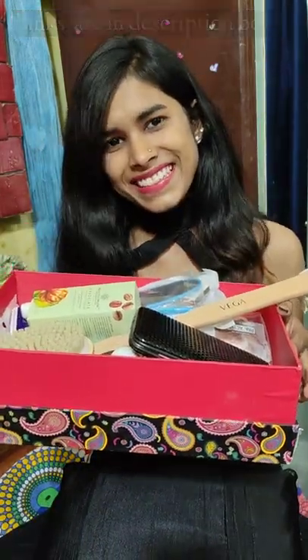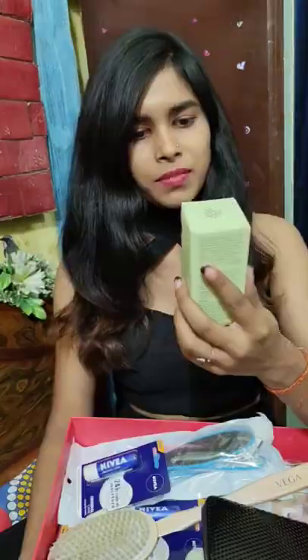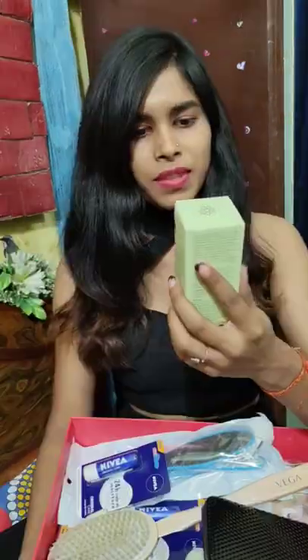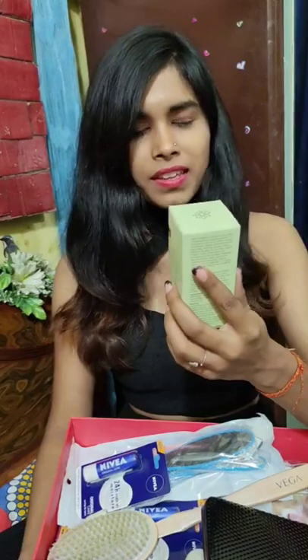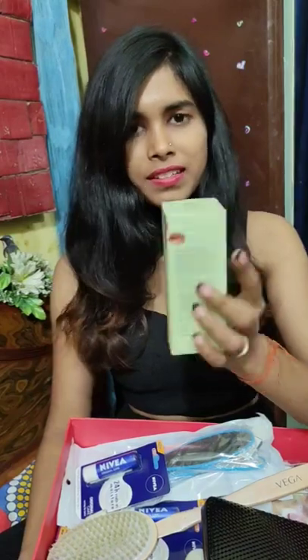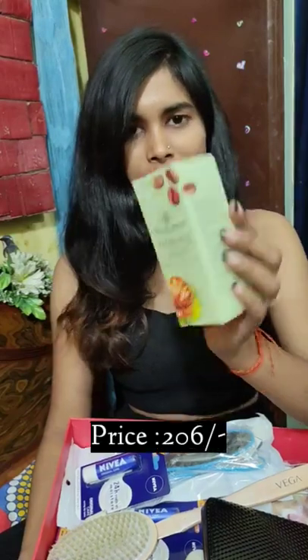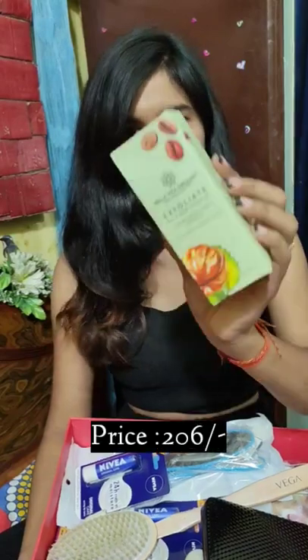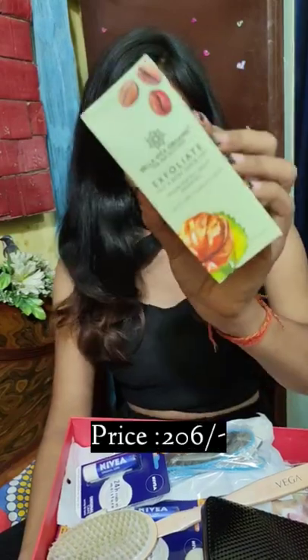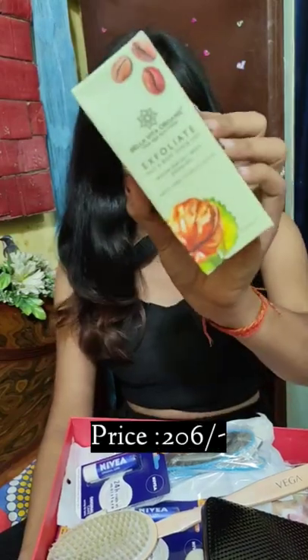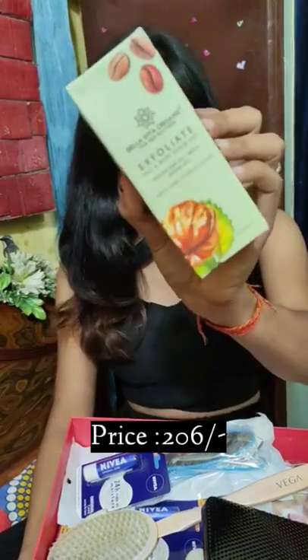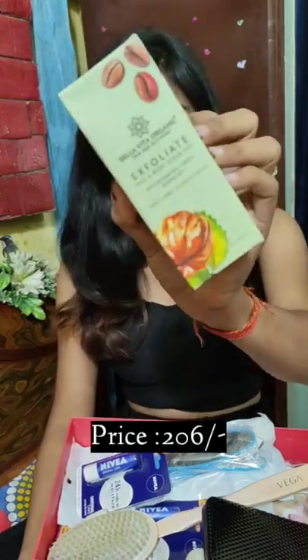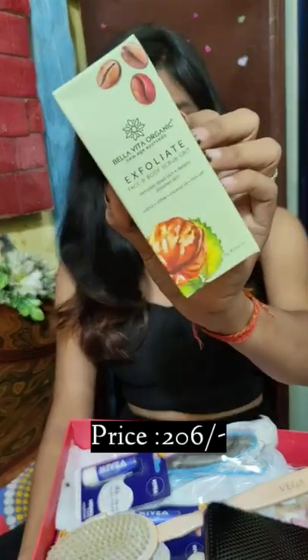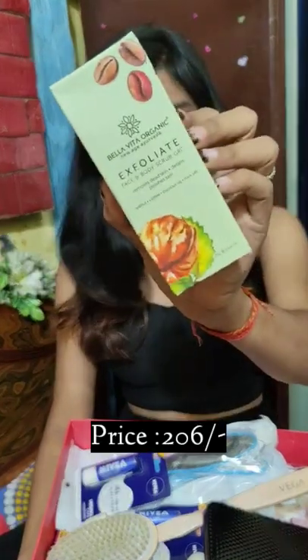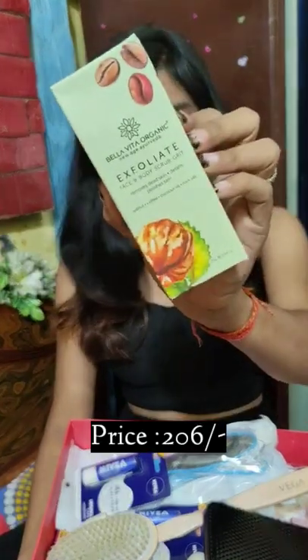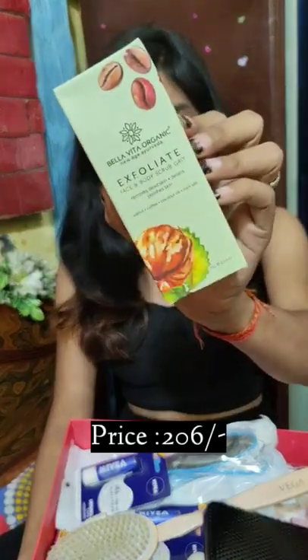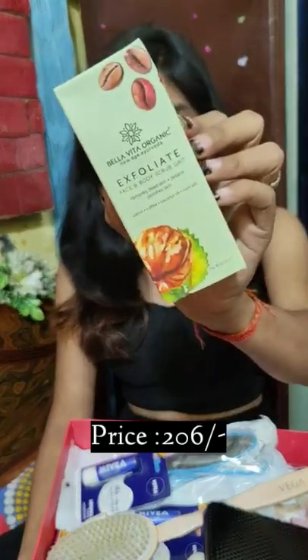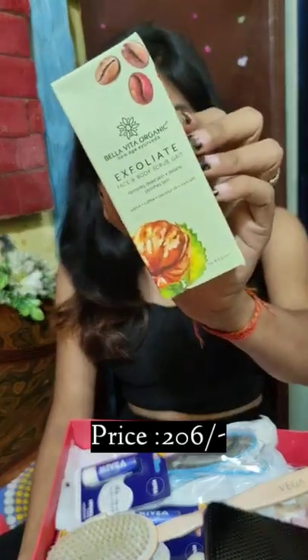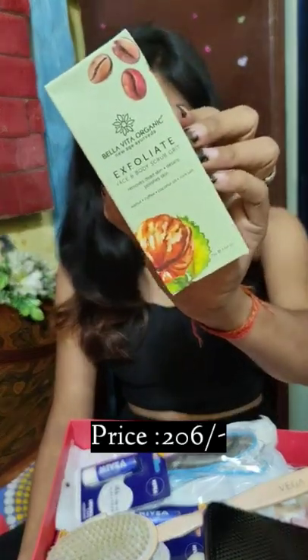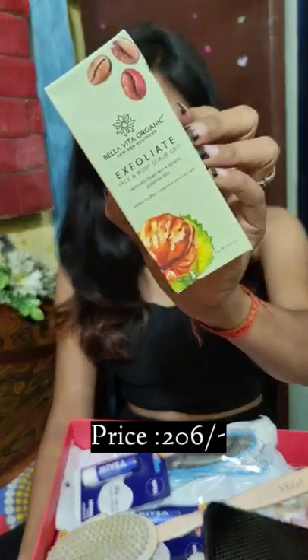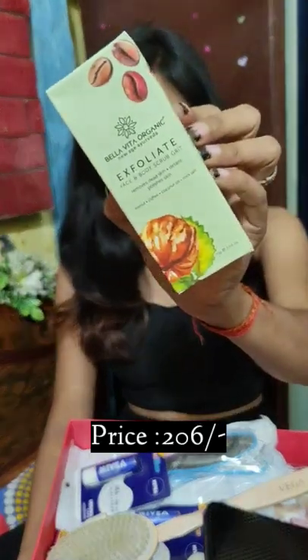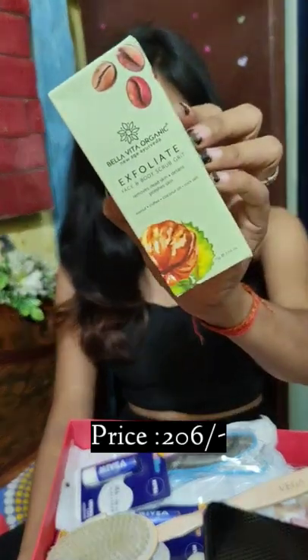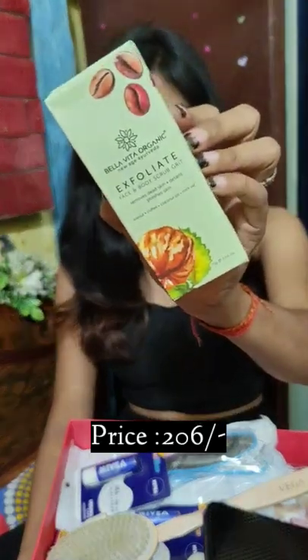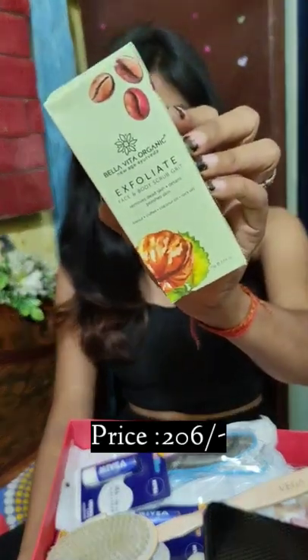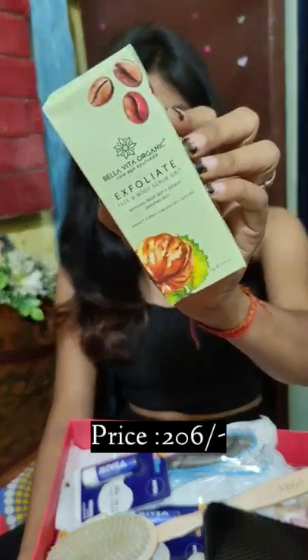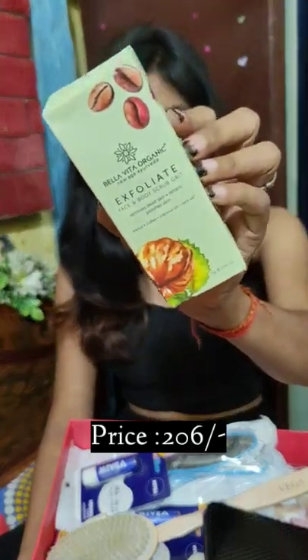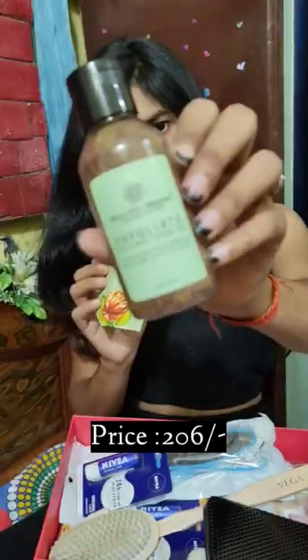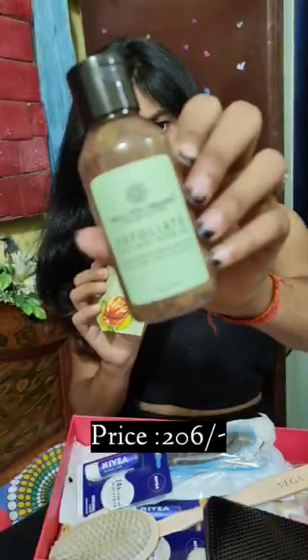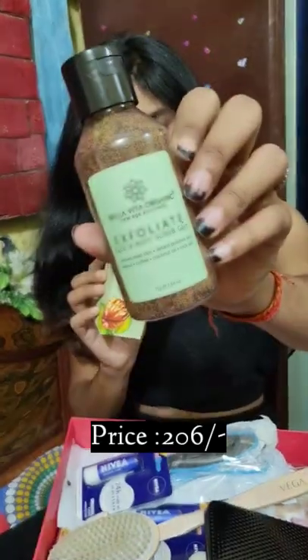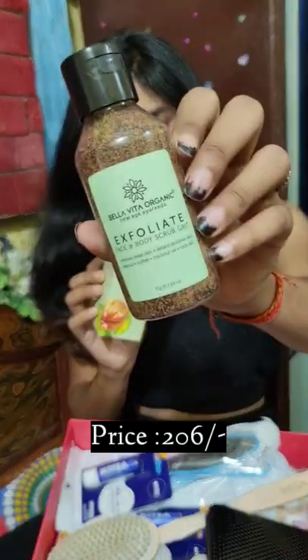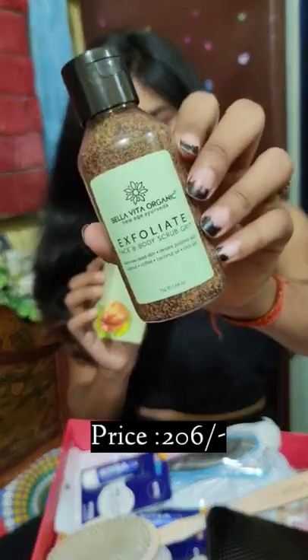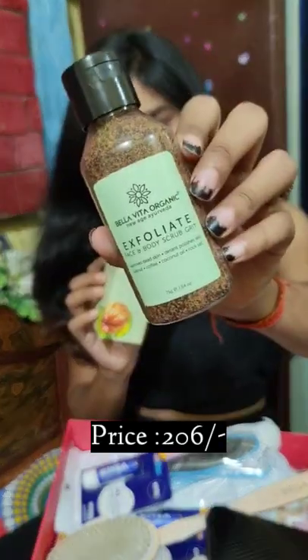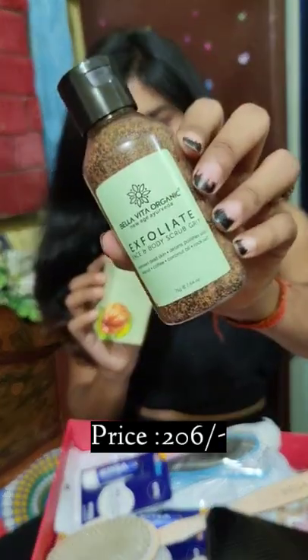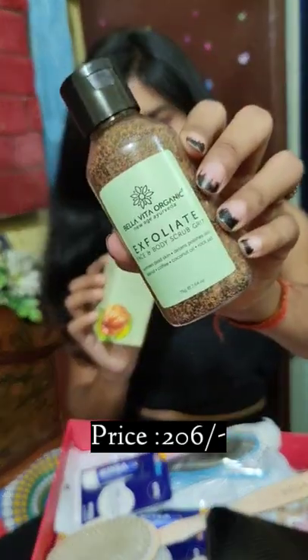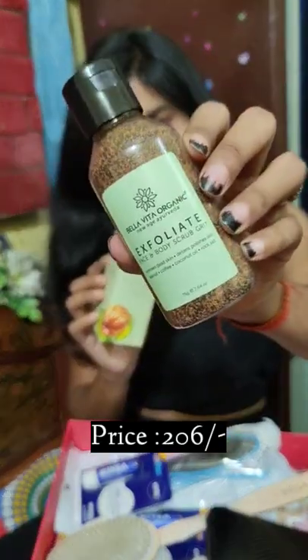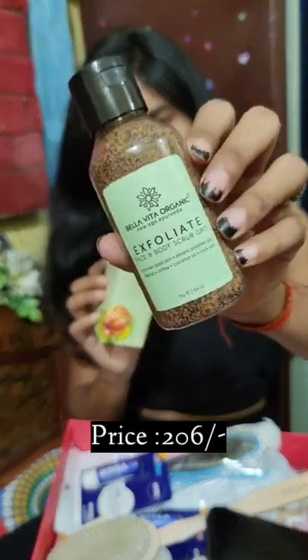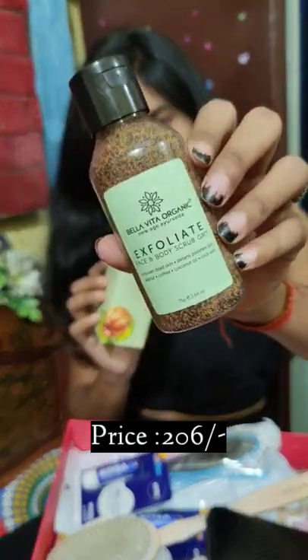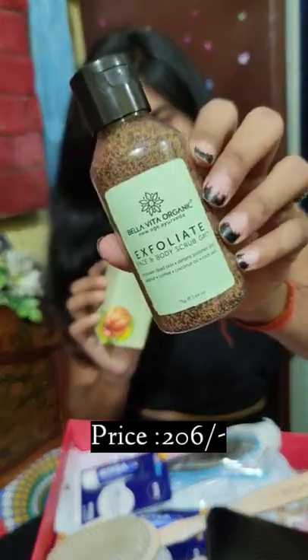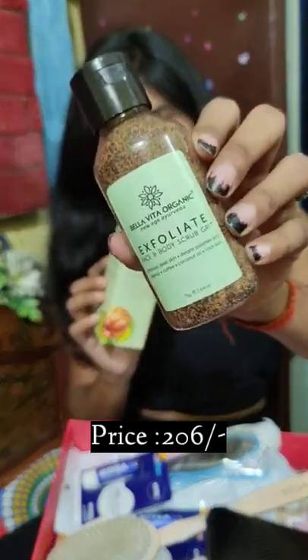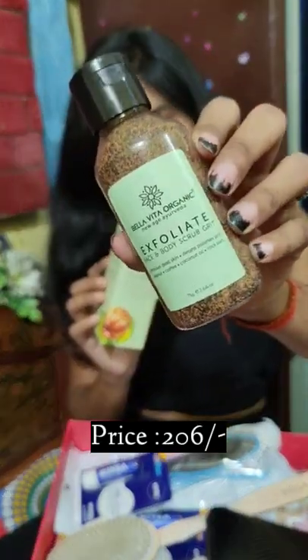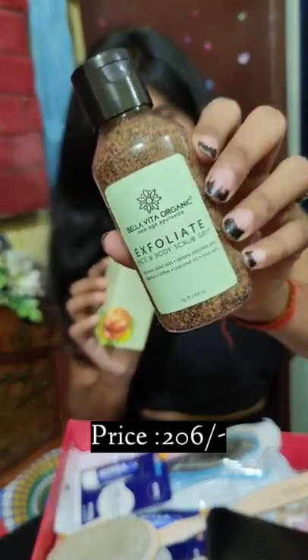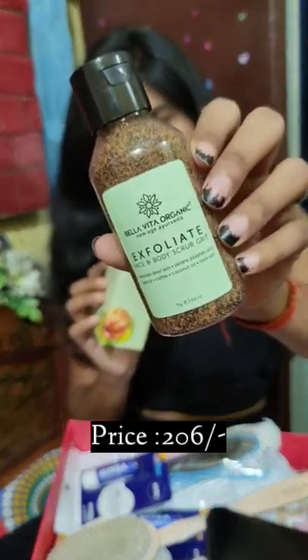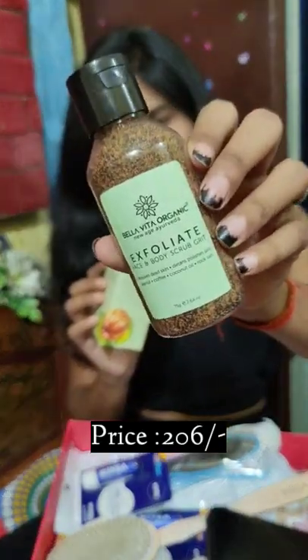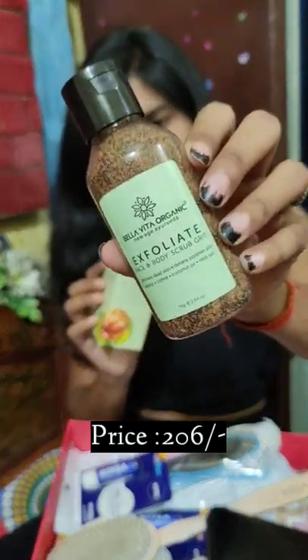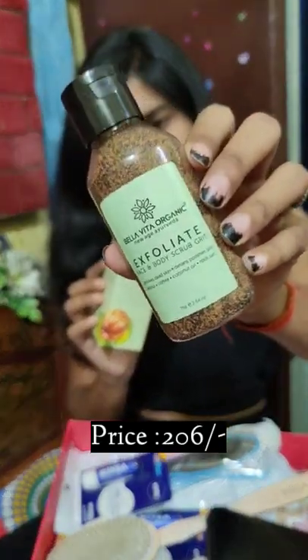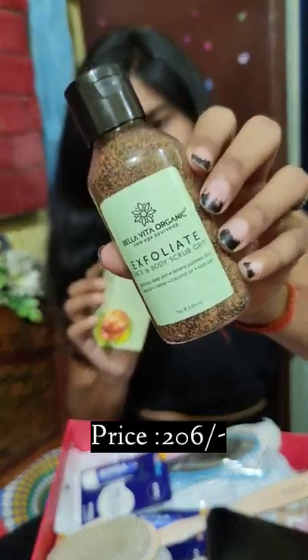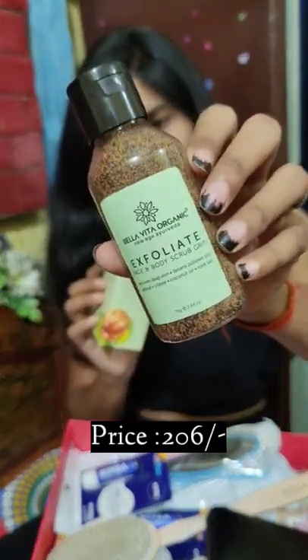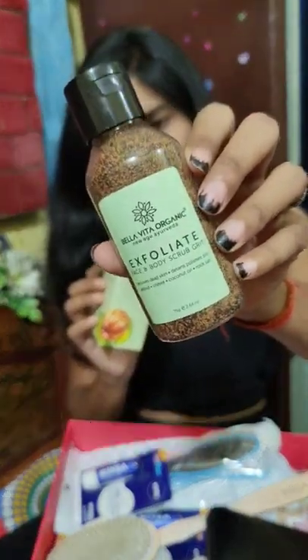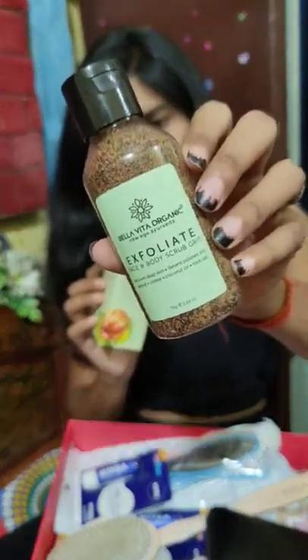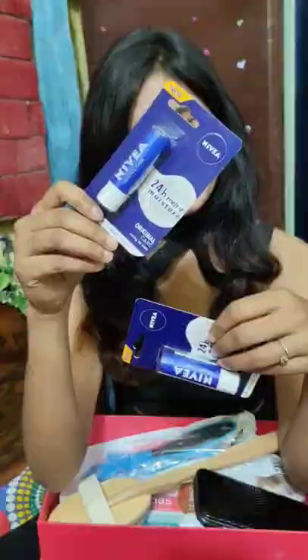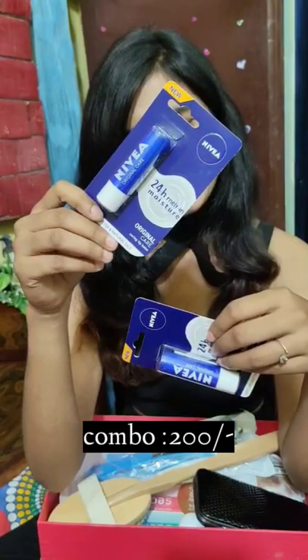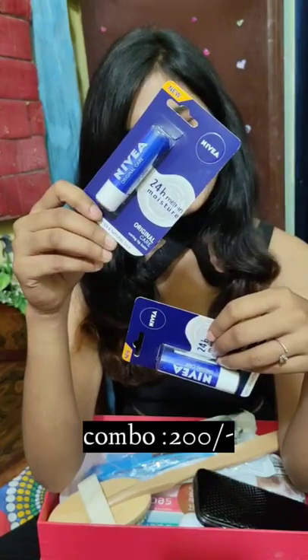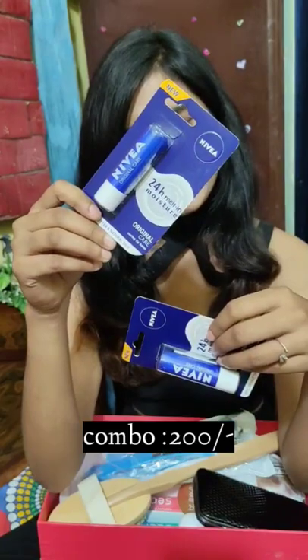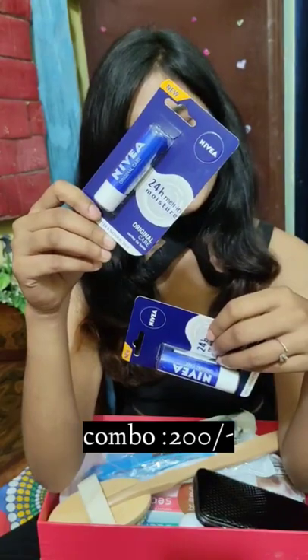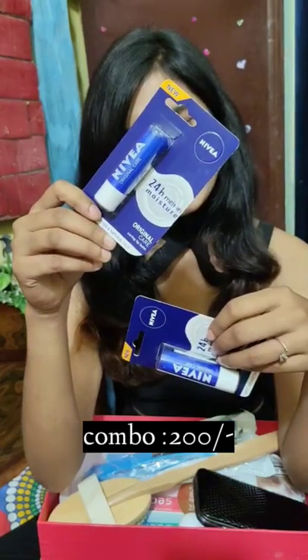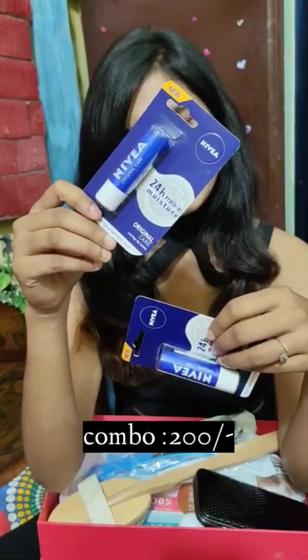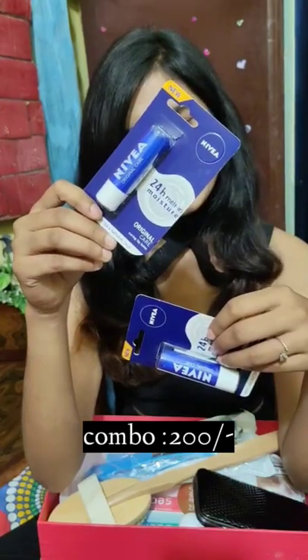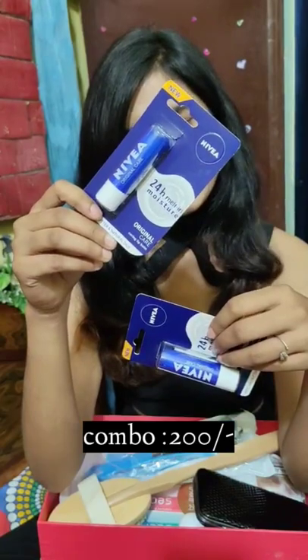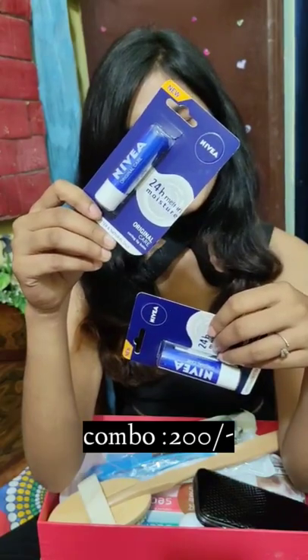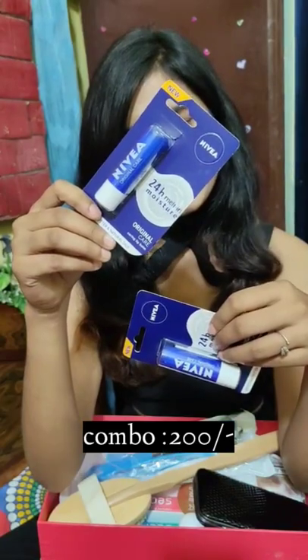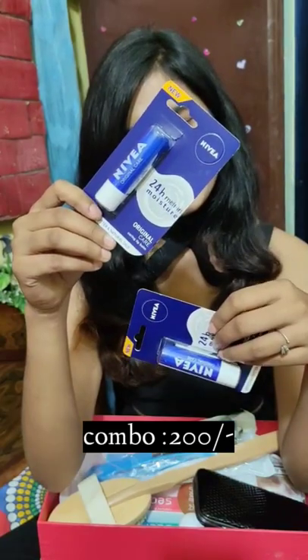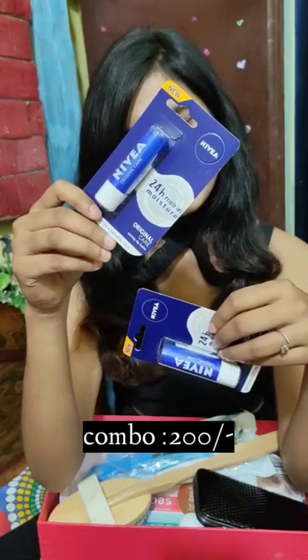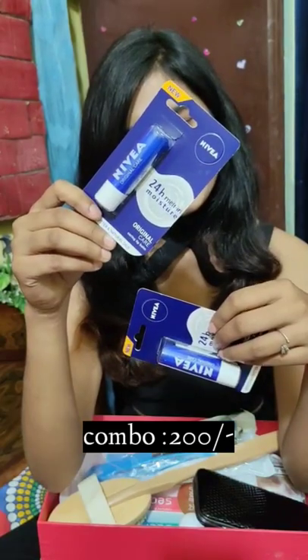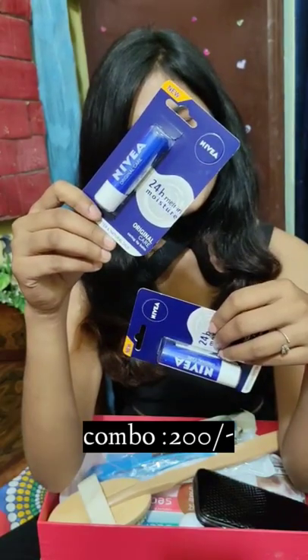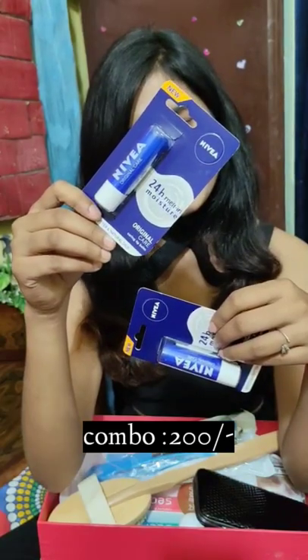First of all, I bought Vela Vita Organic face and body scrub. I like the coffee flavor.